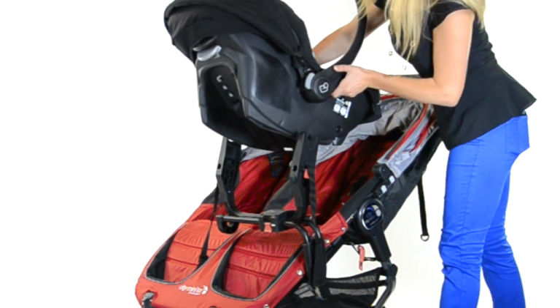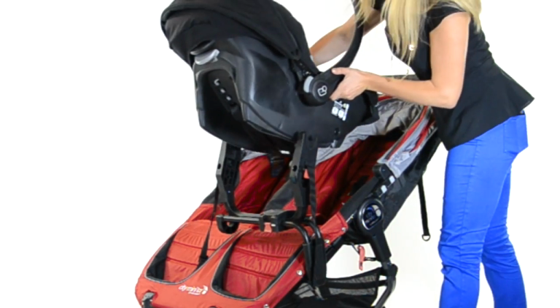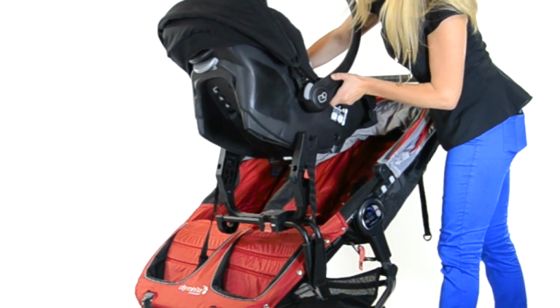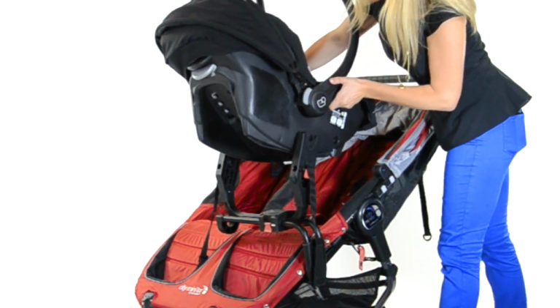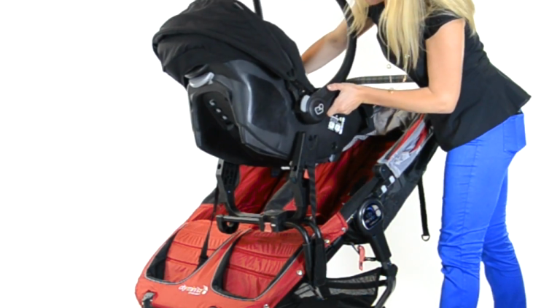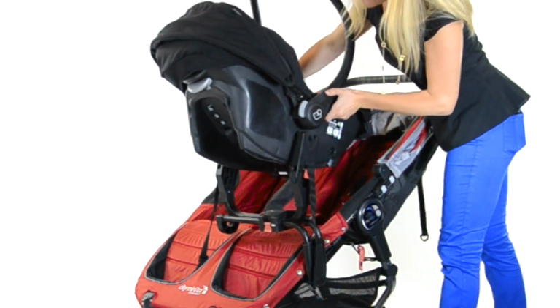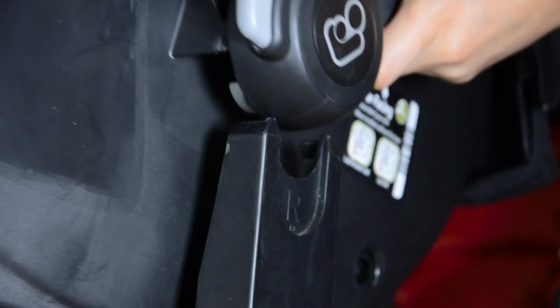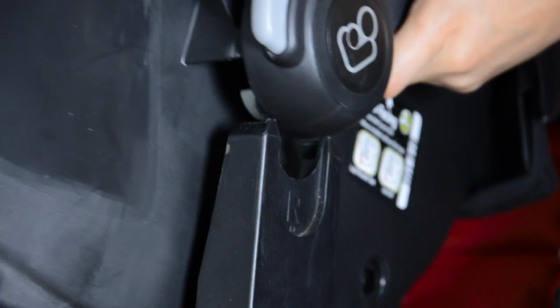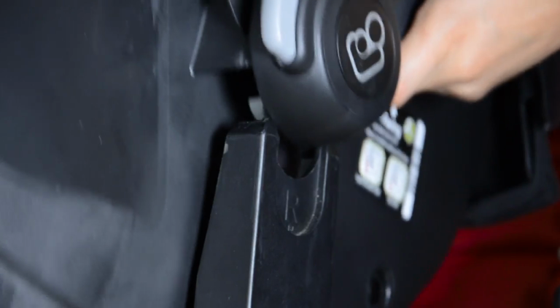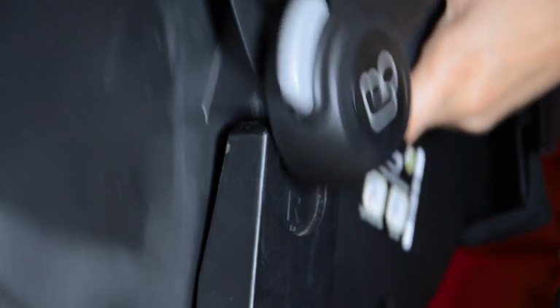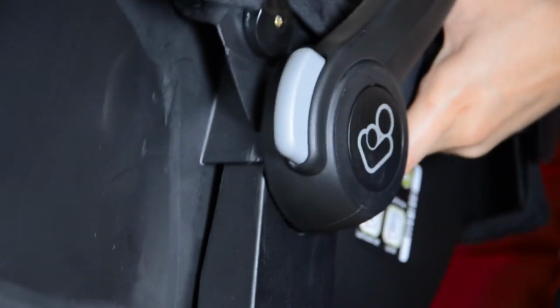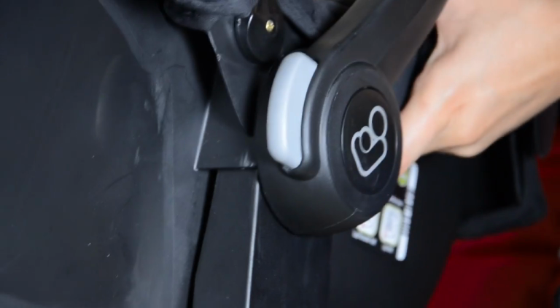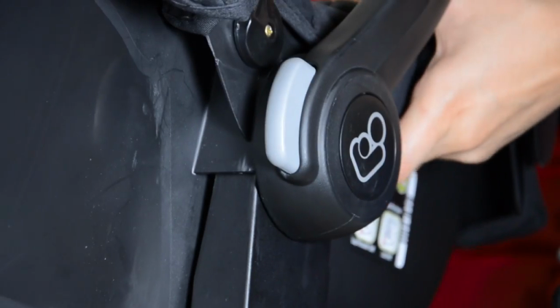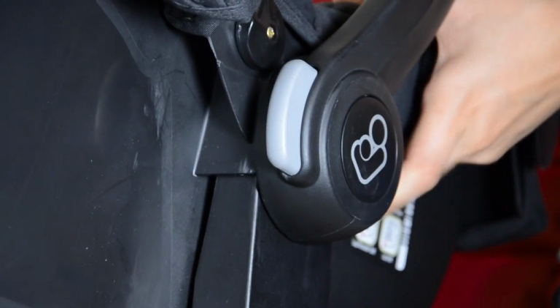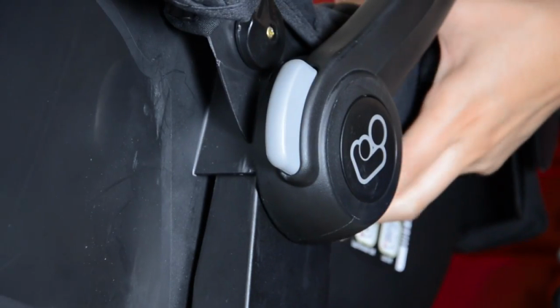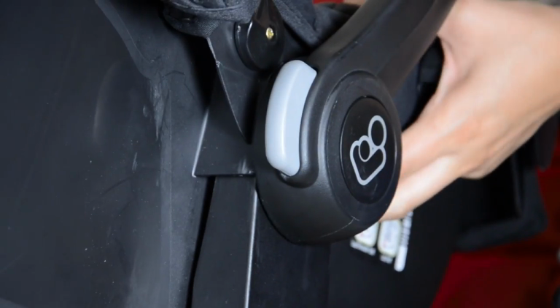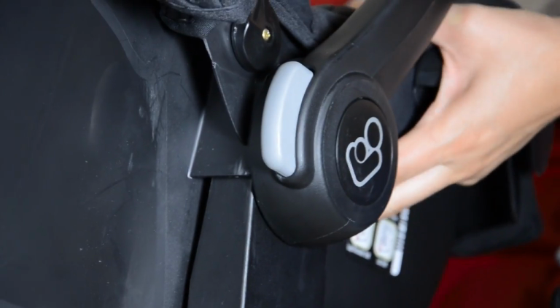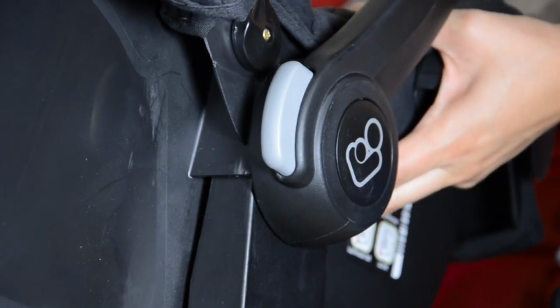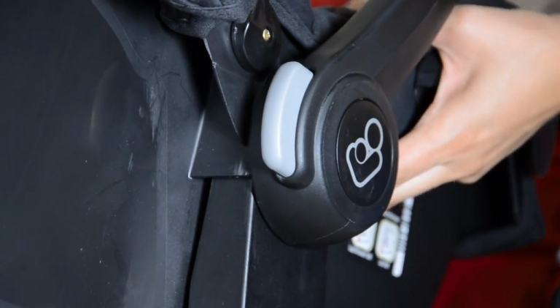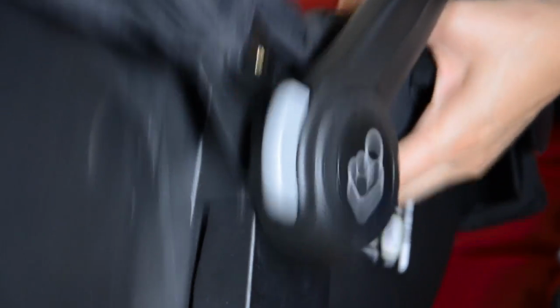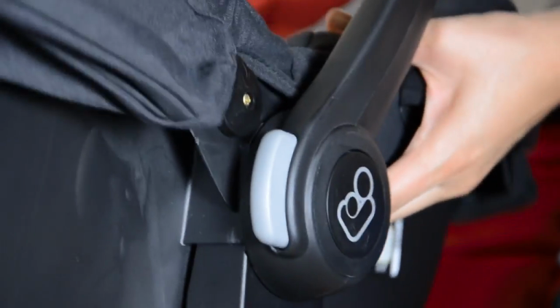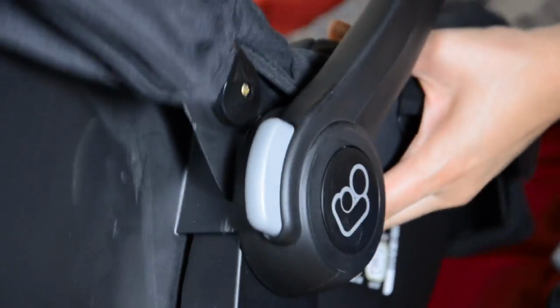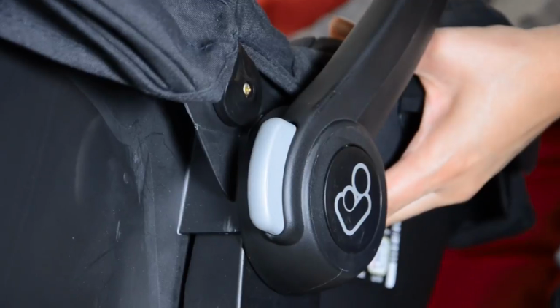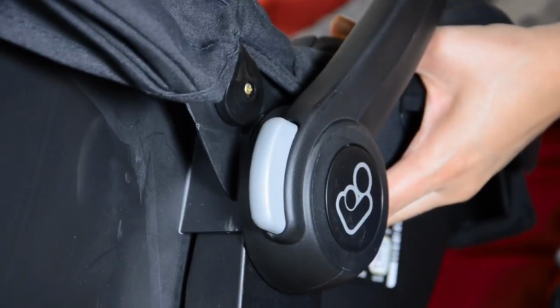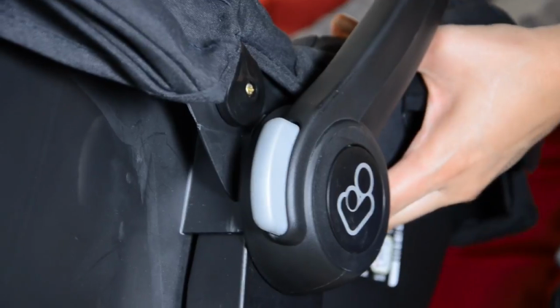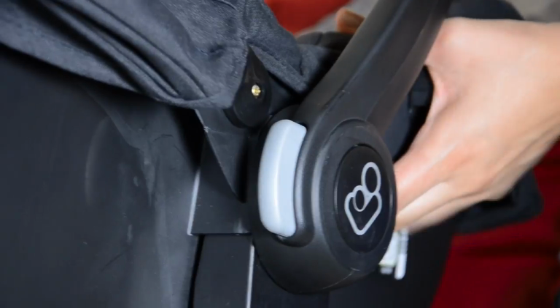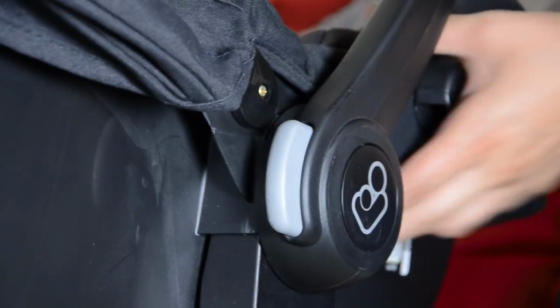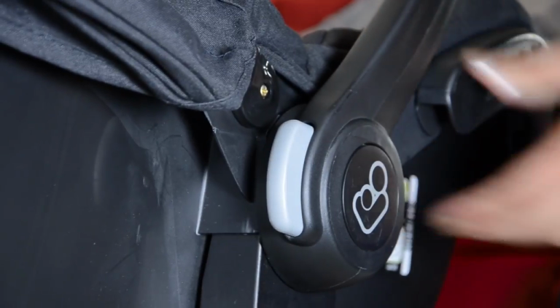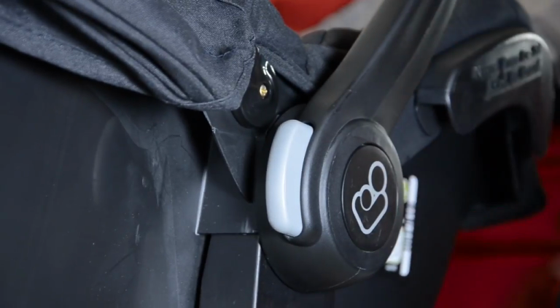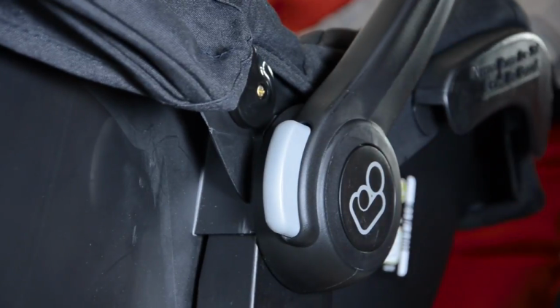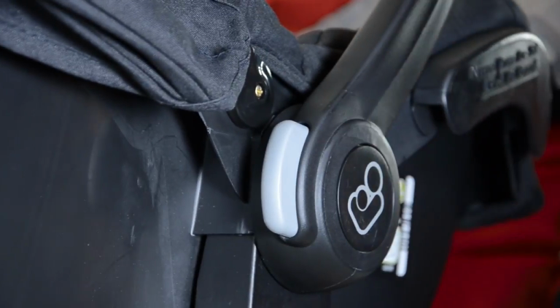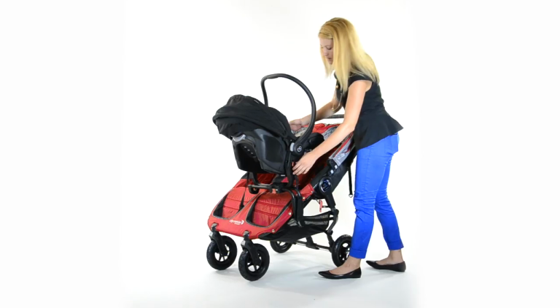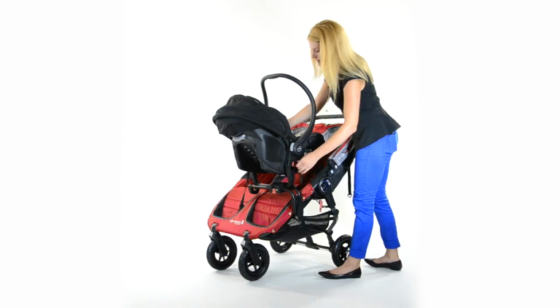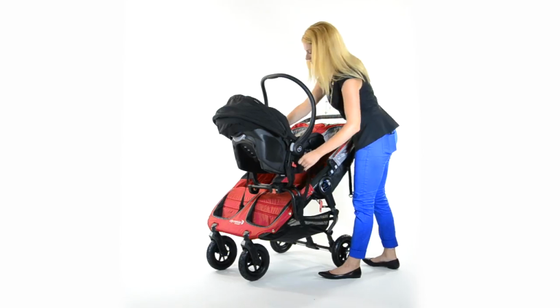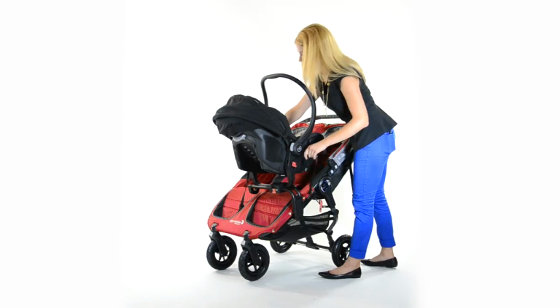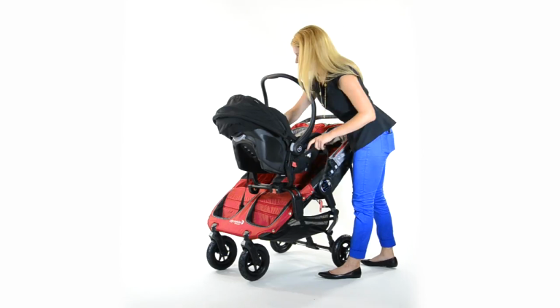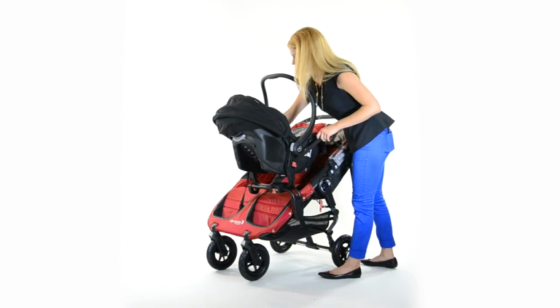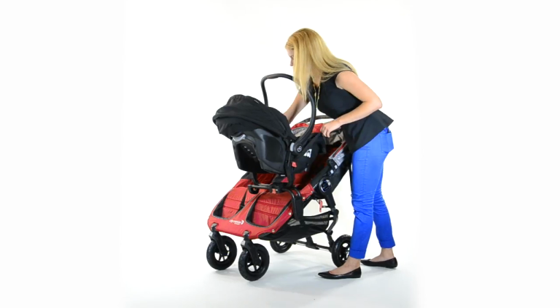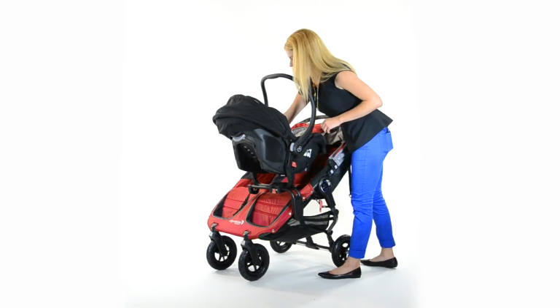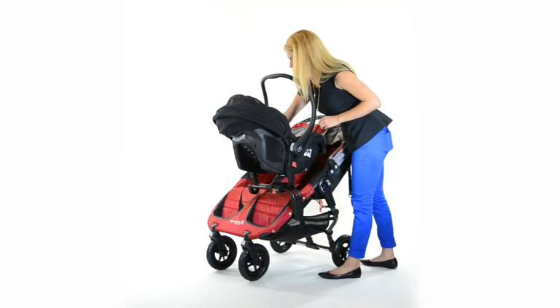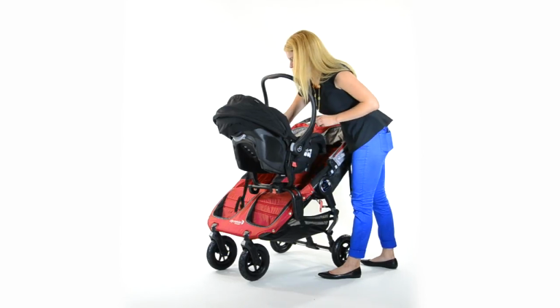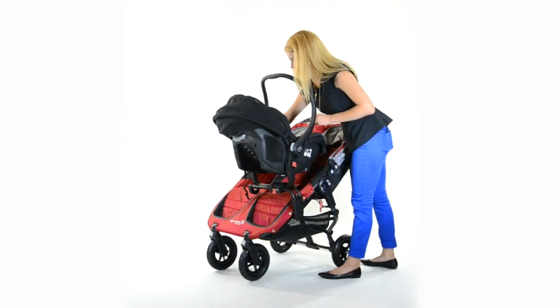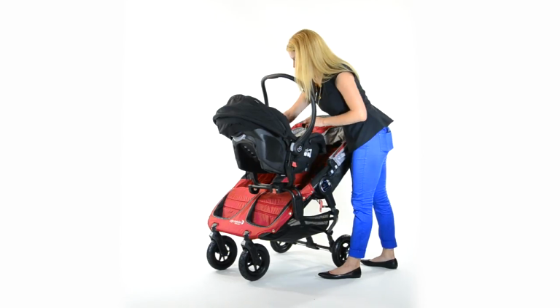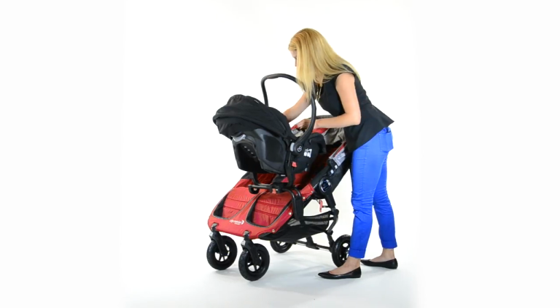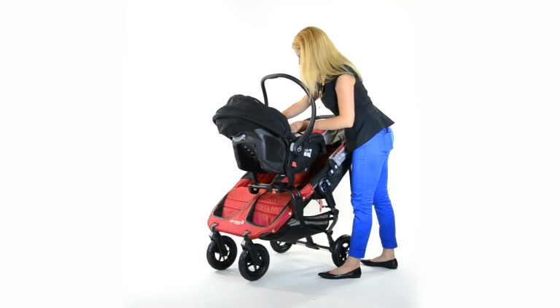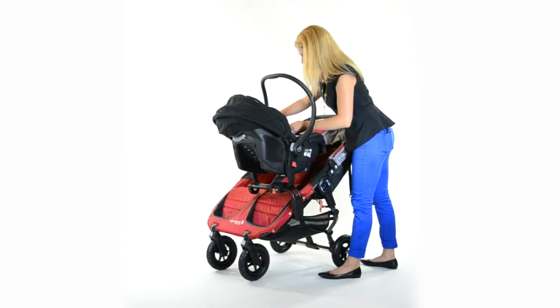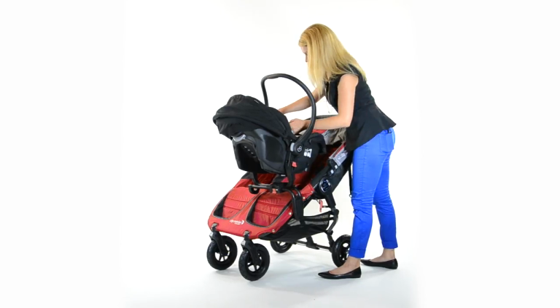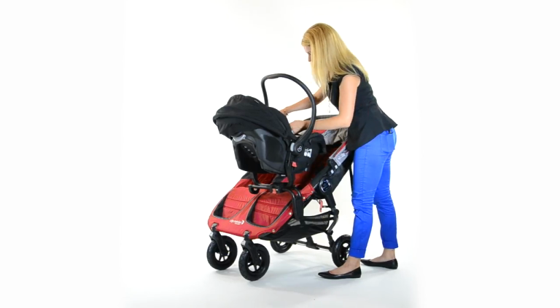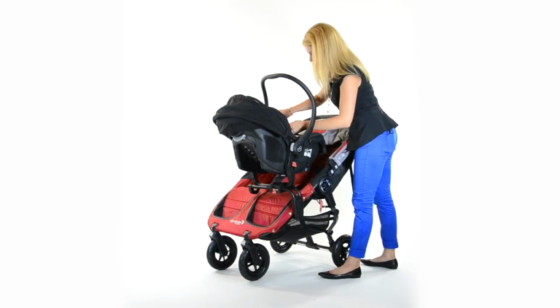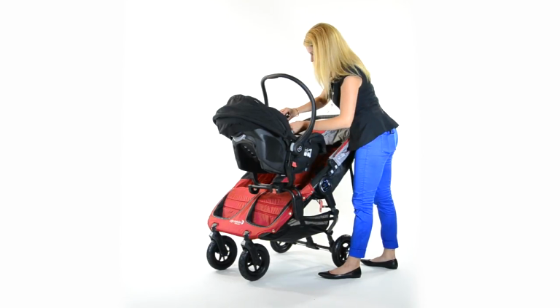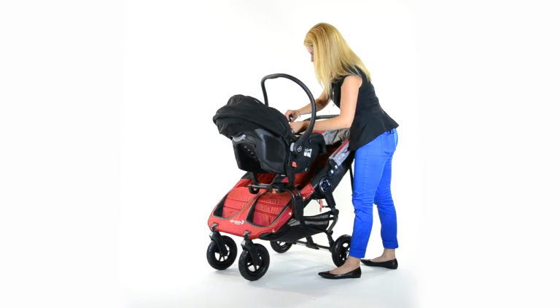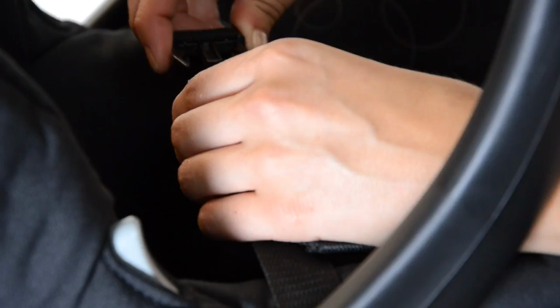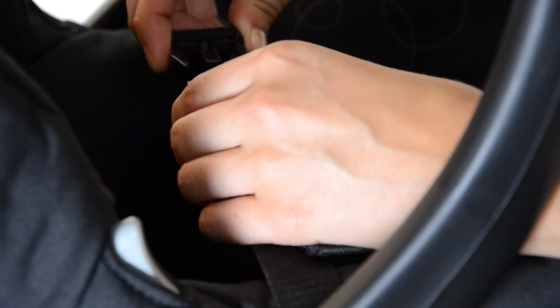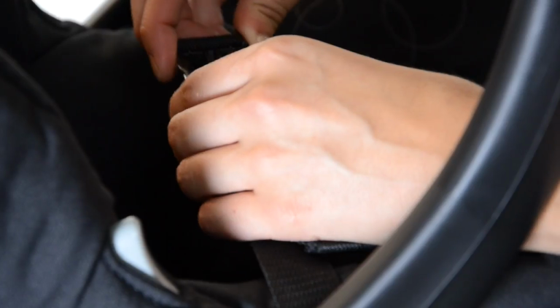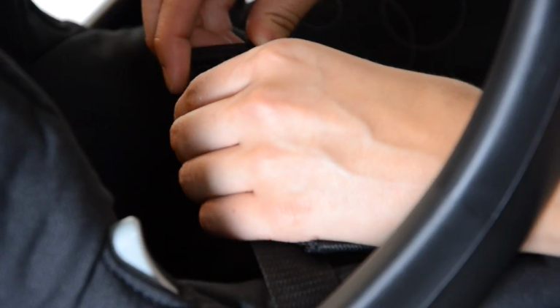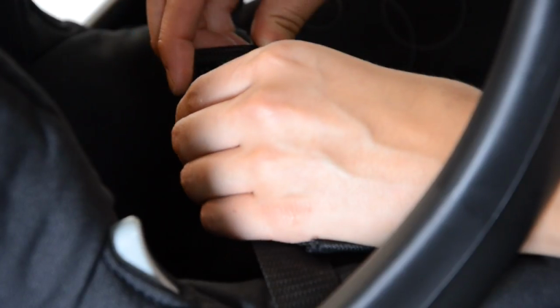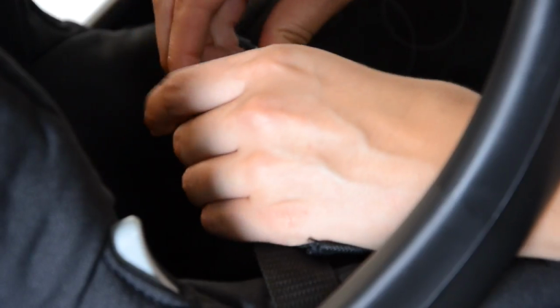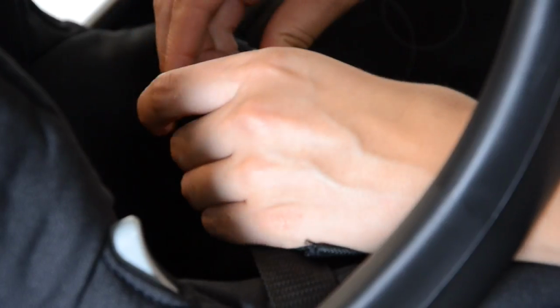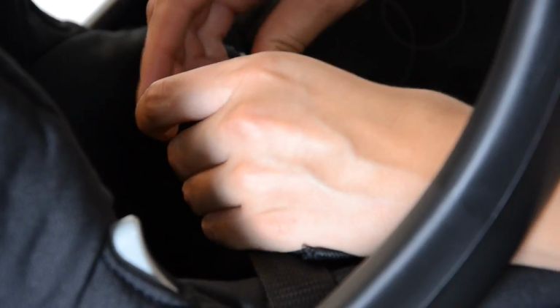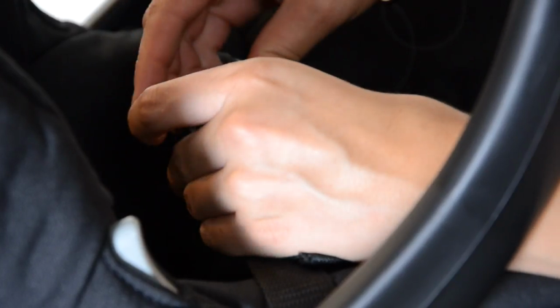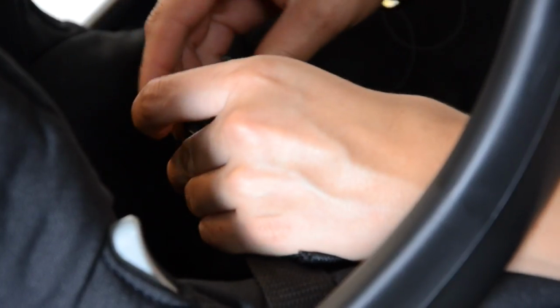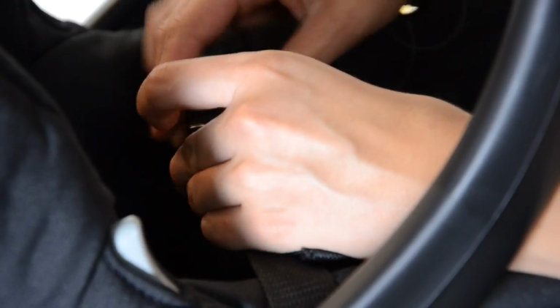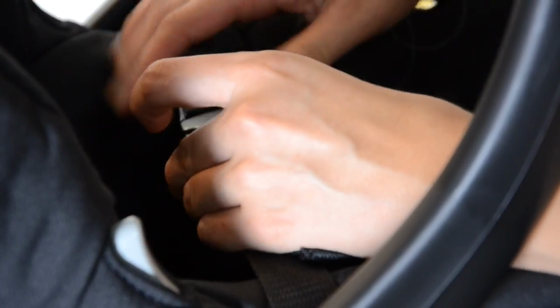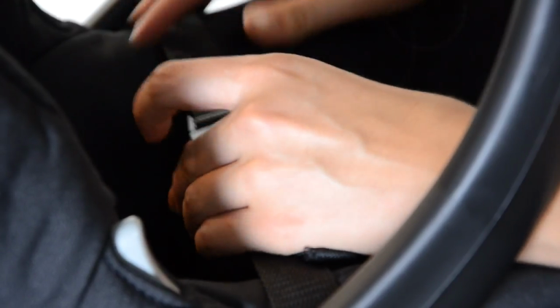Line up the car seat with the car seat adapter bracket. Clip your safety strap around the car seat.